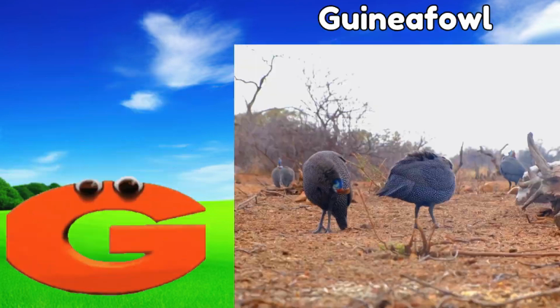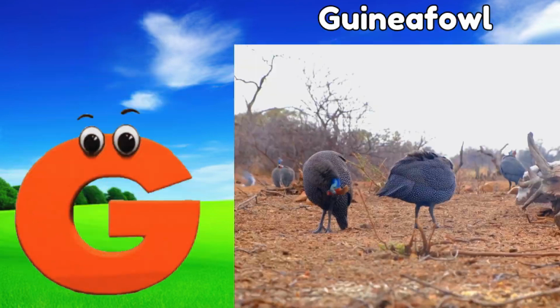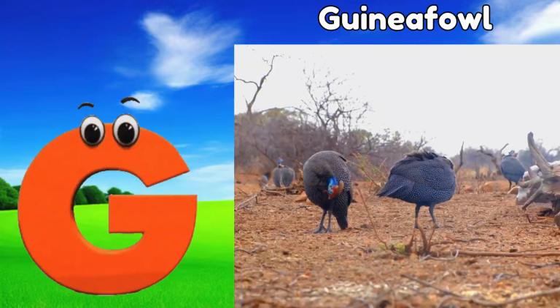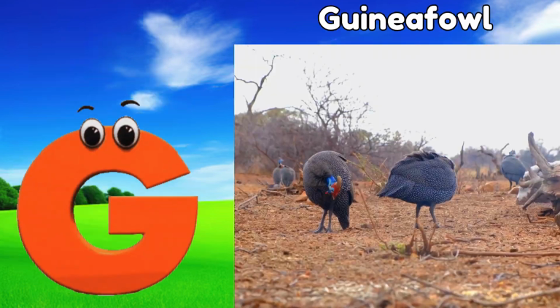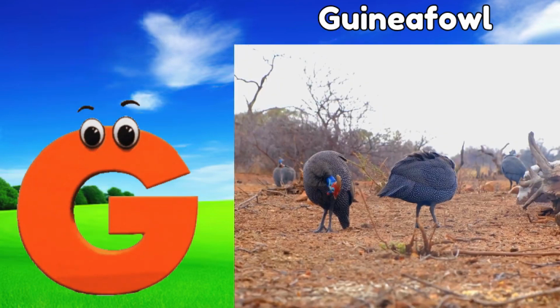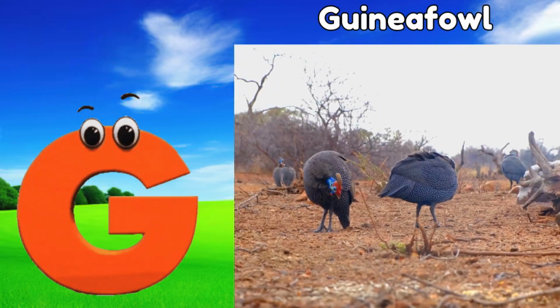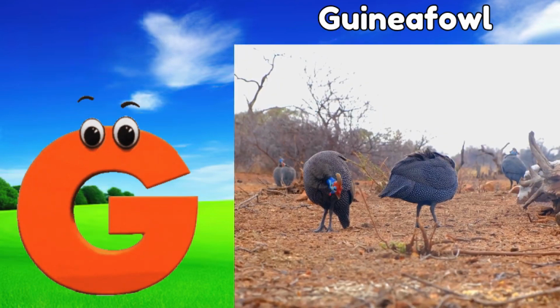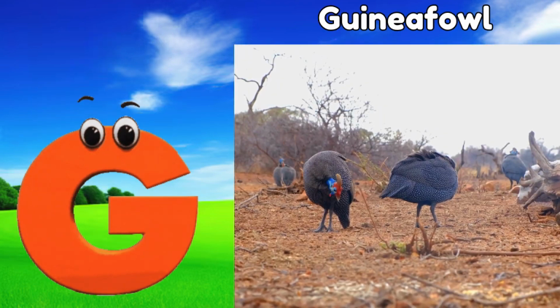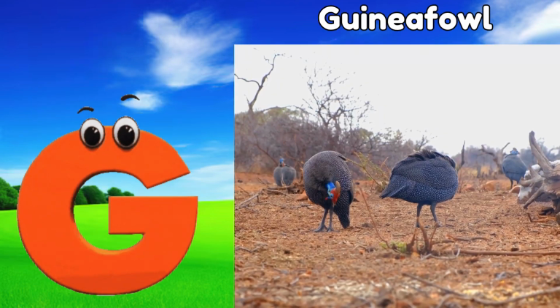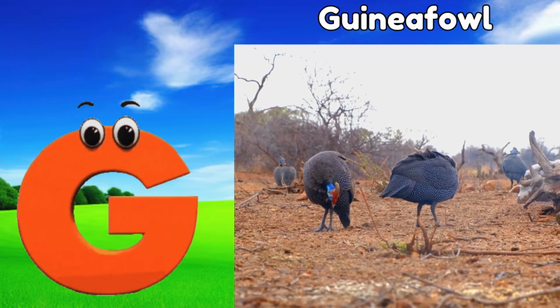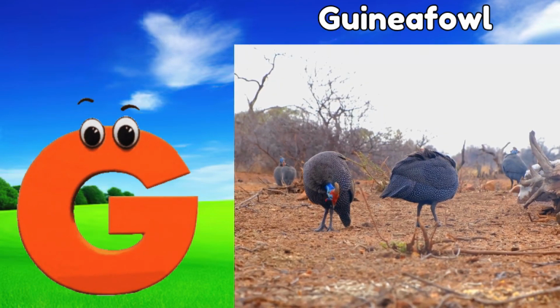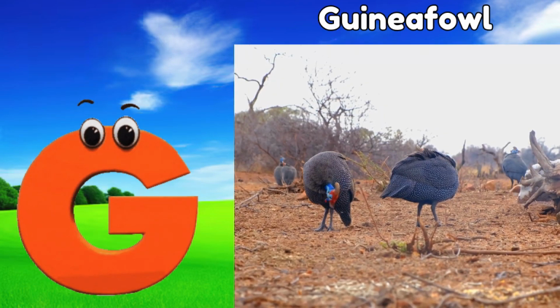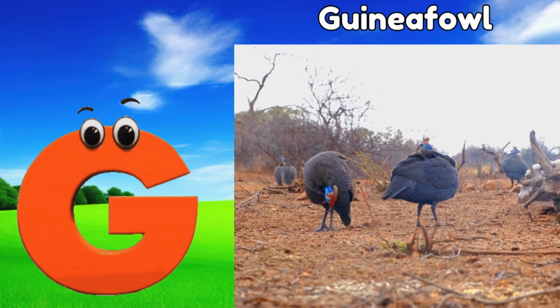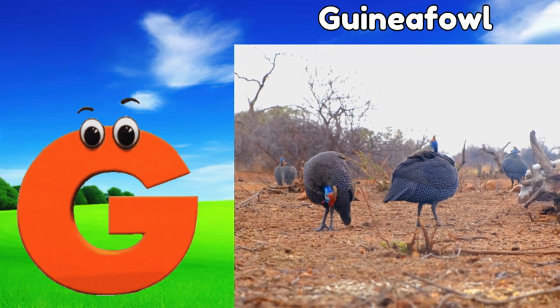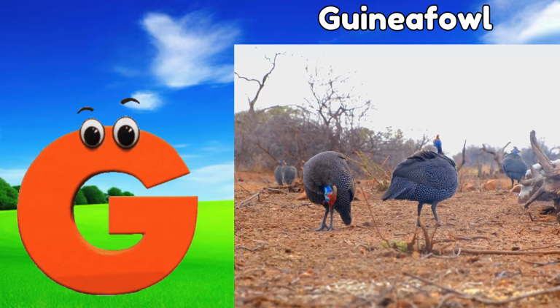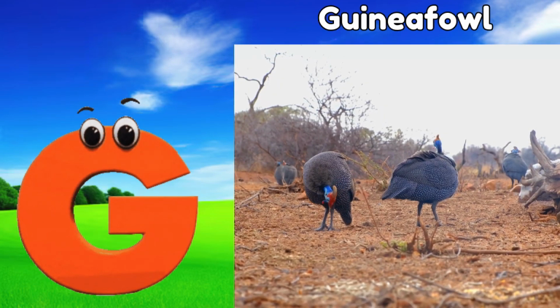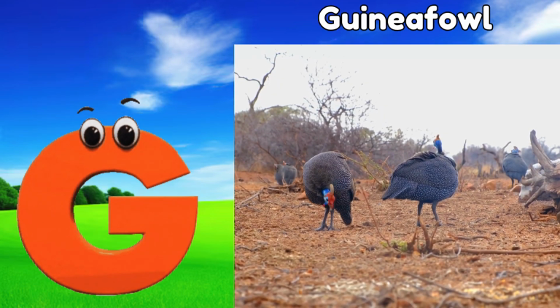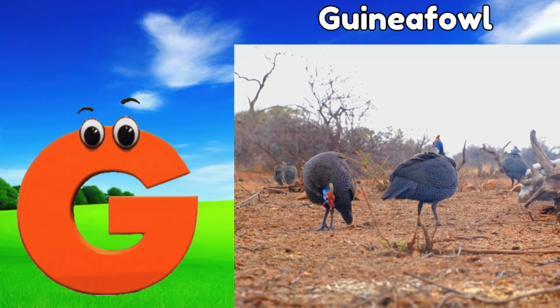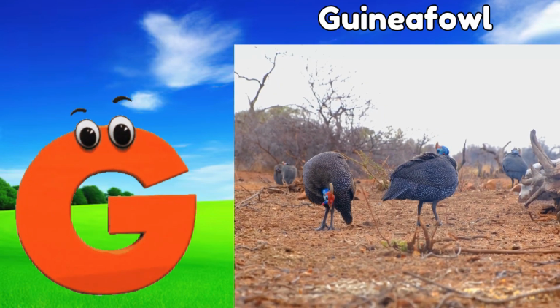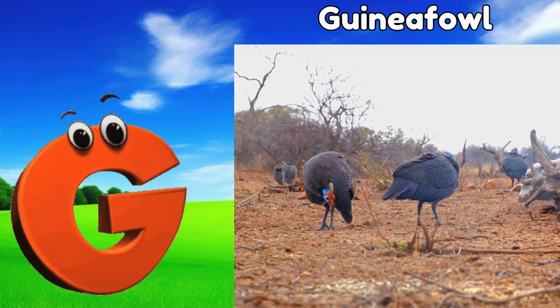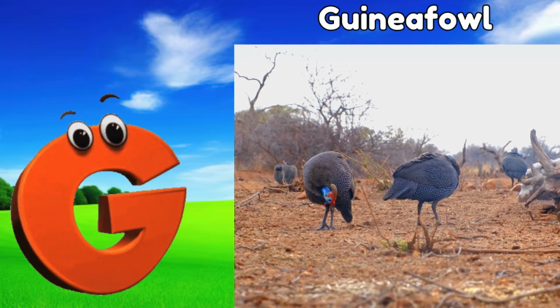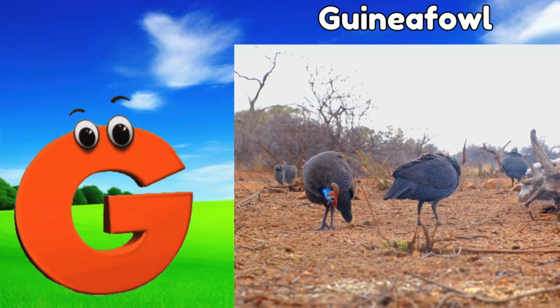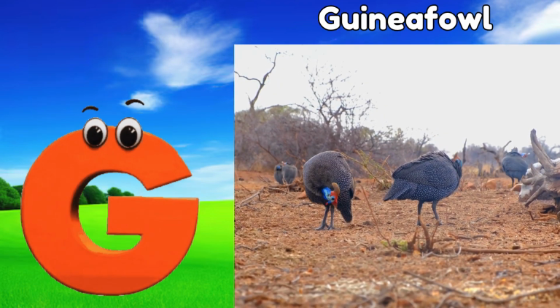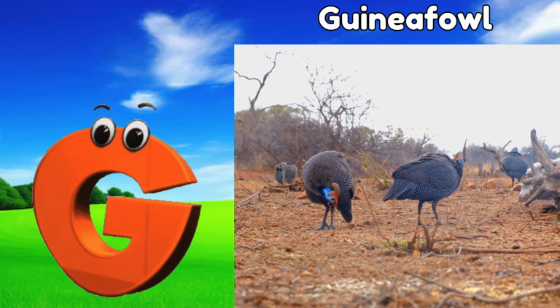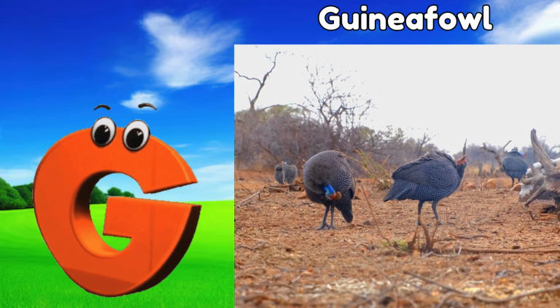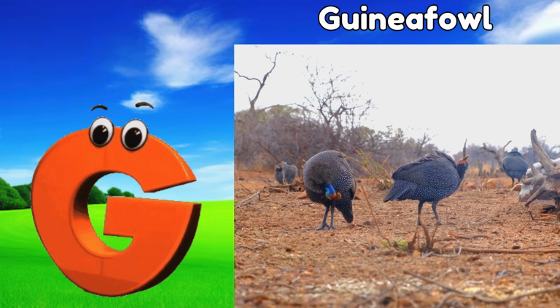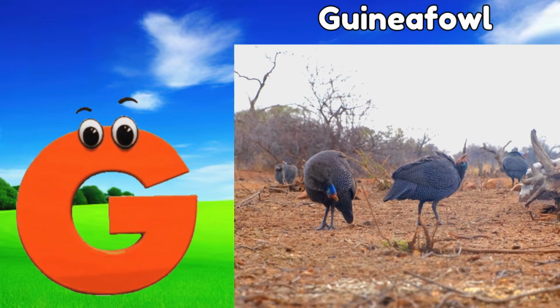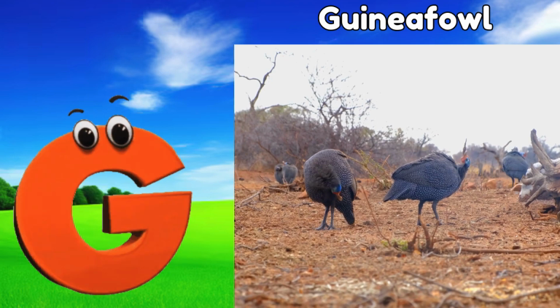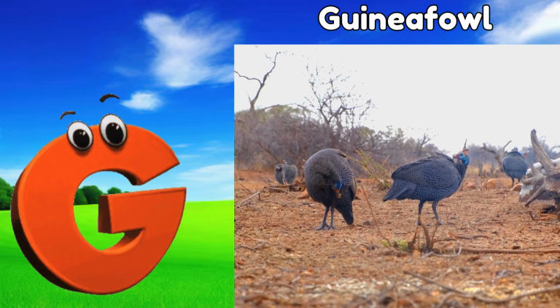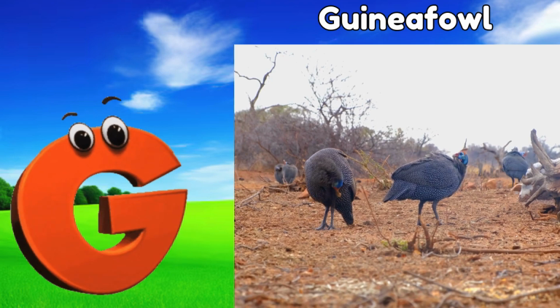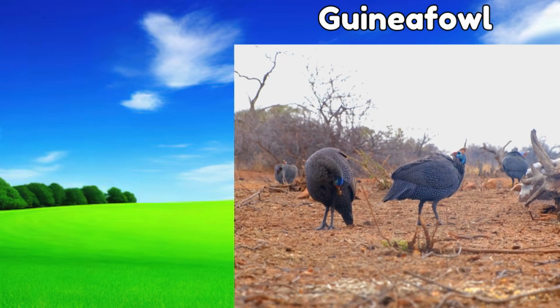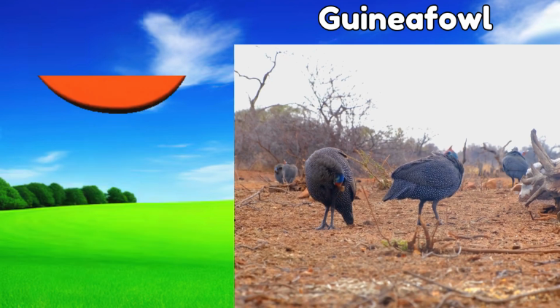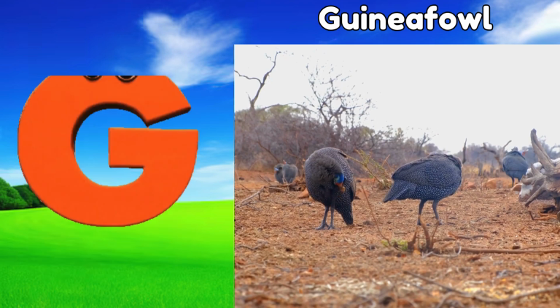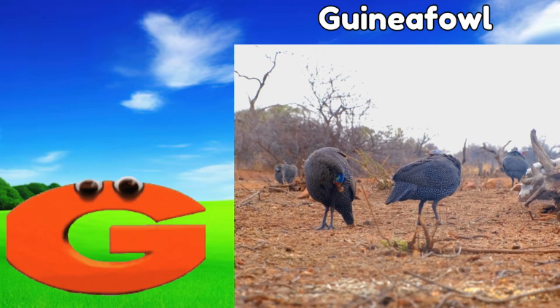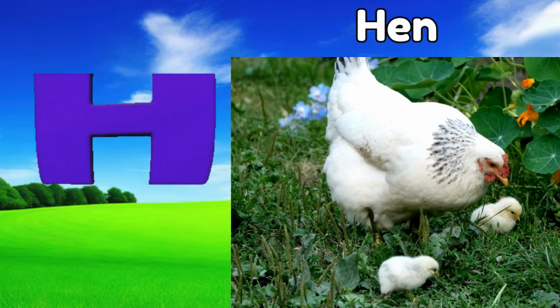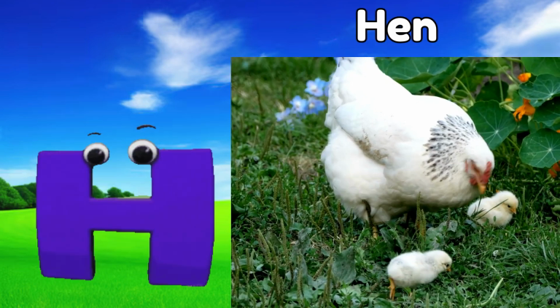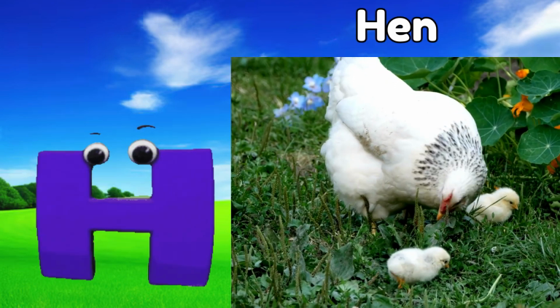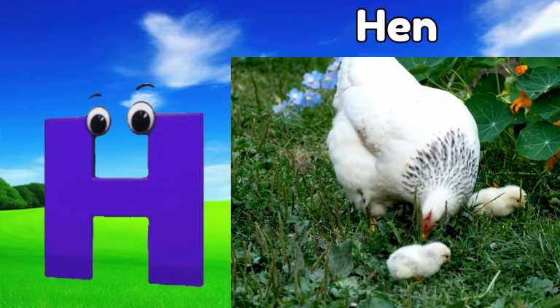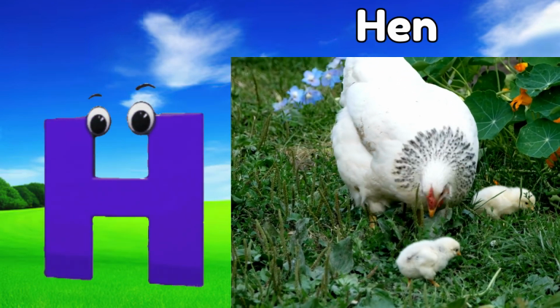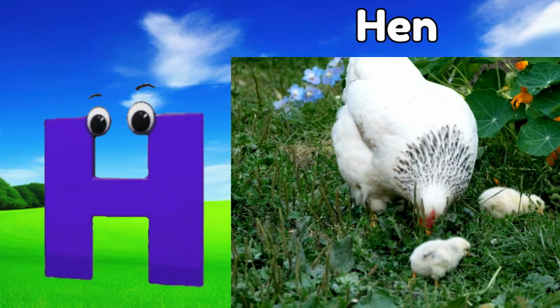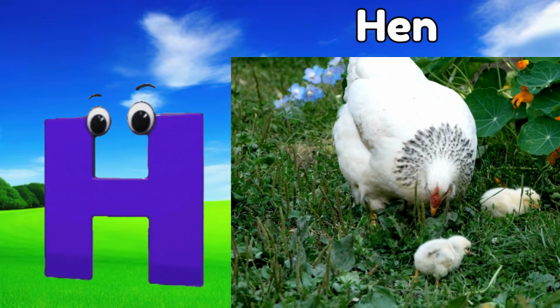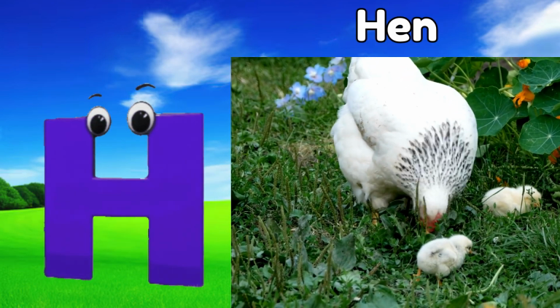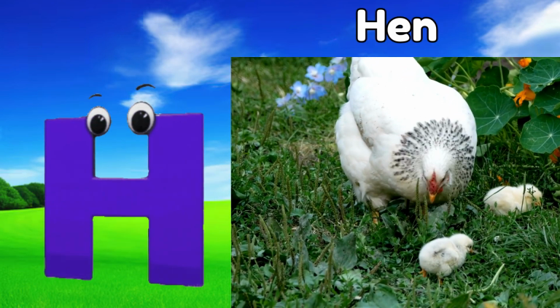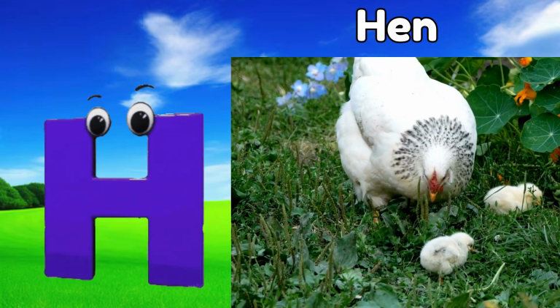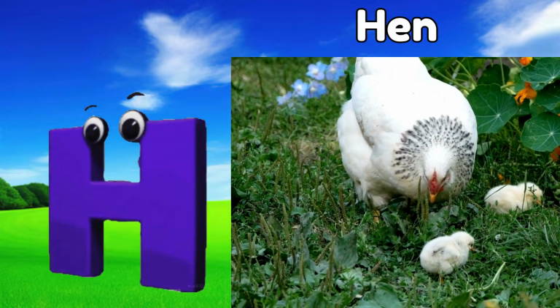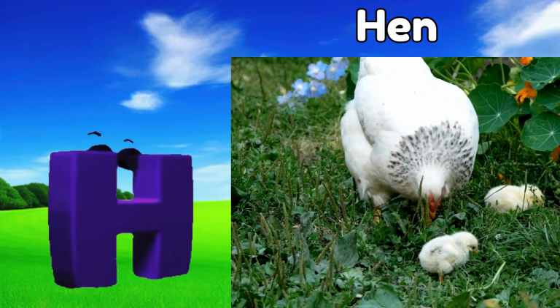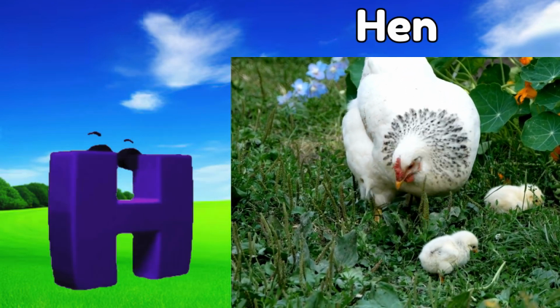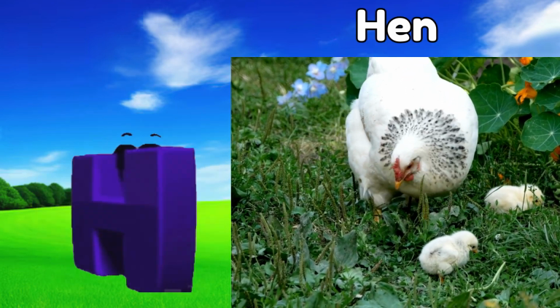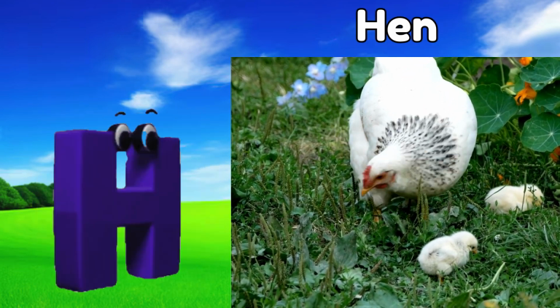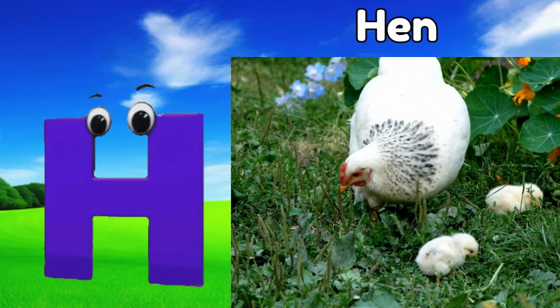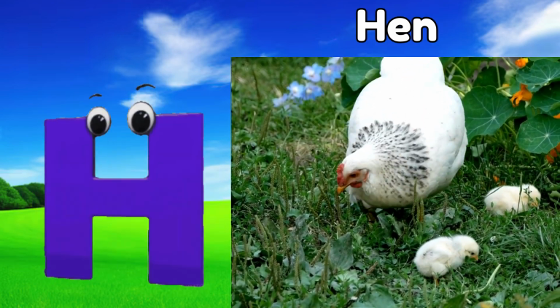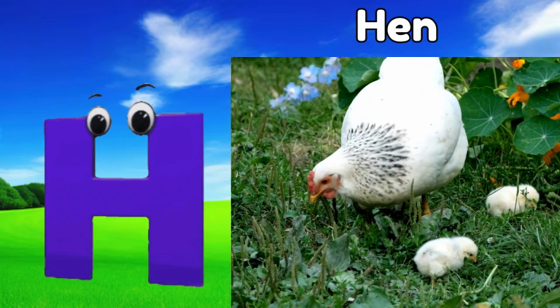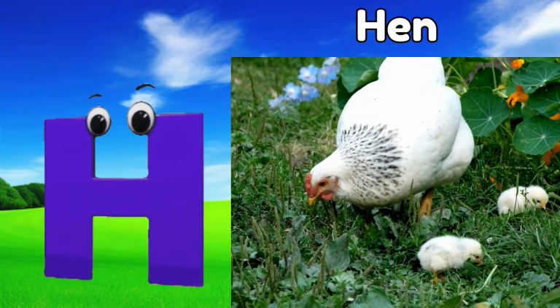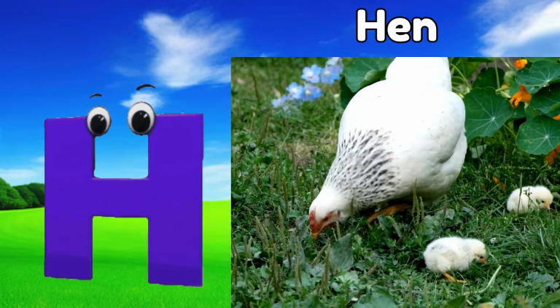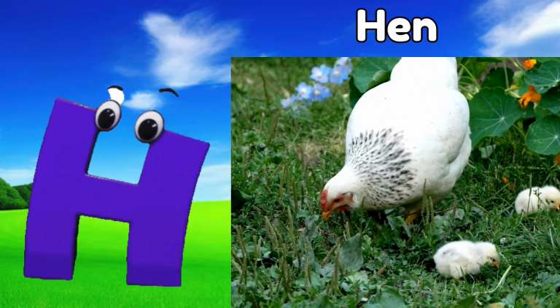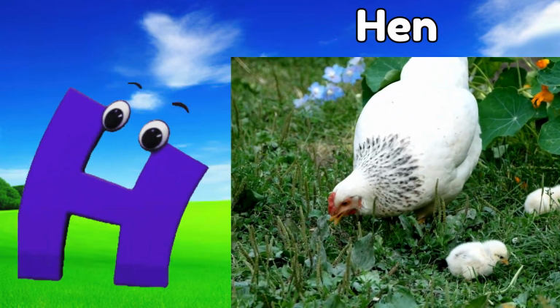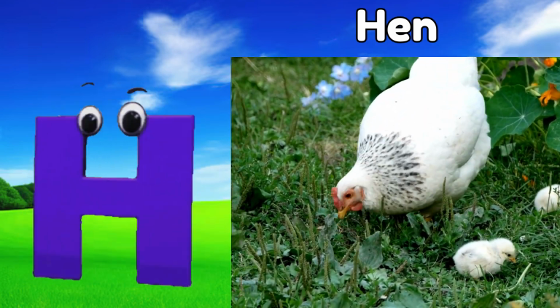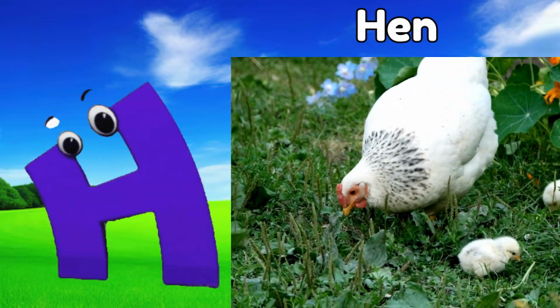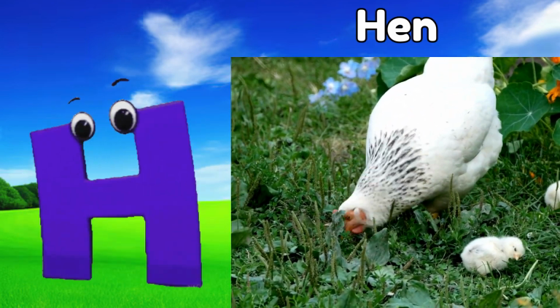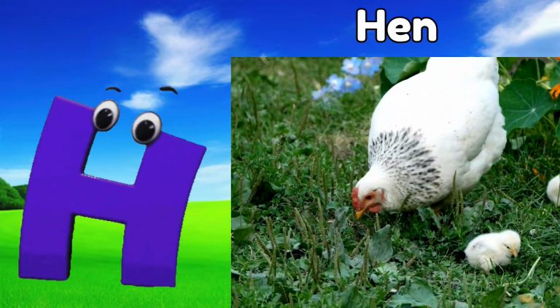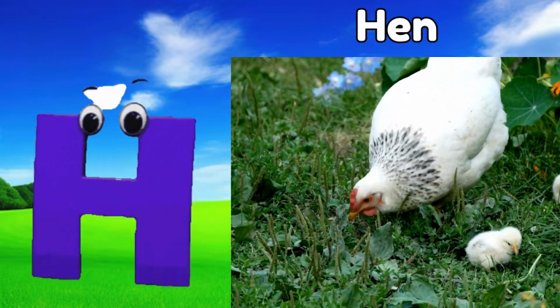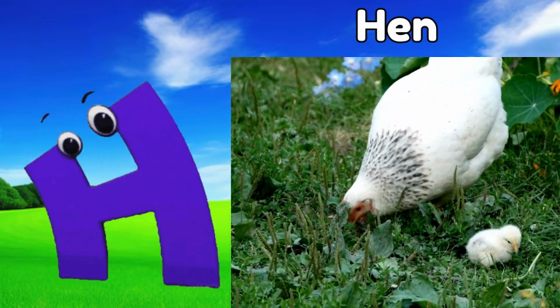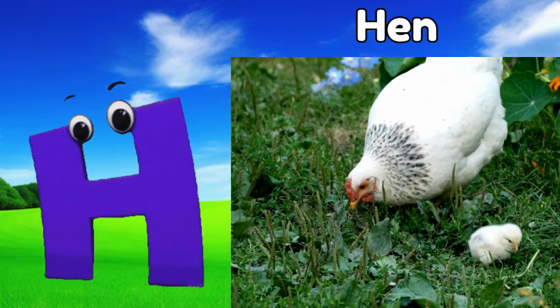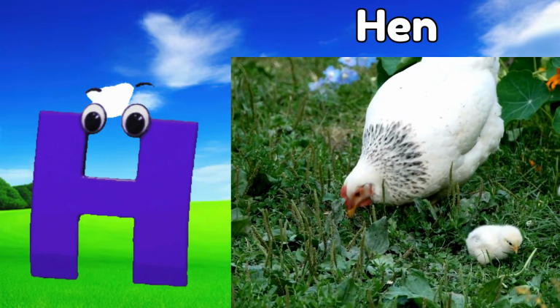G is for guineafowl, guh, guineafowl. H is for hen, ha, hen.